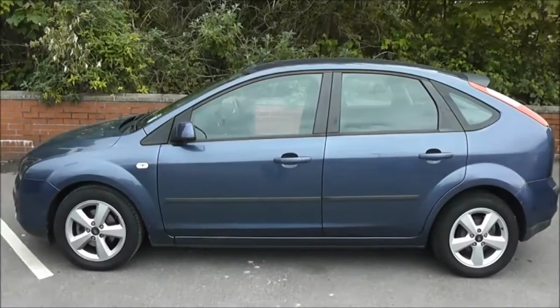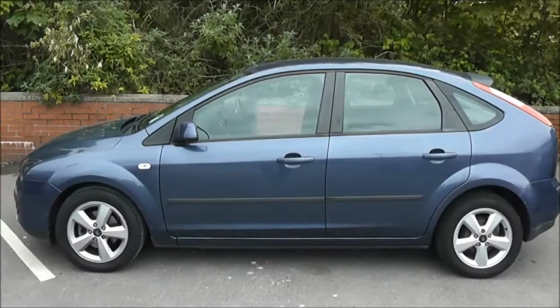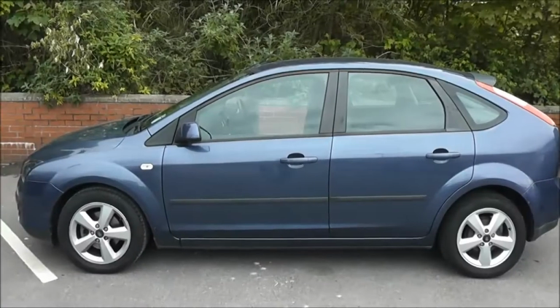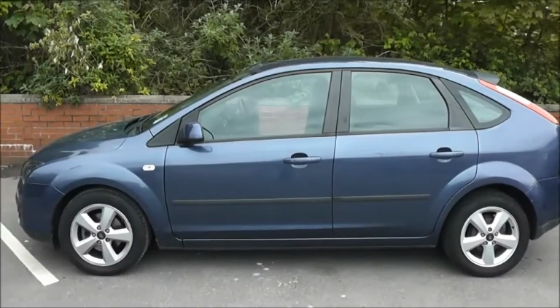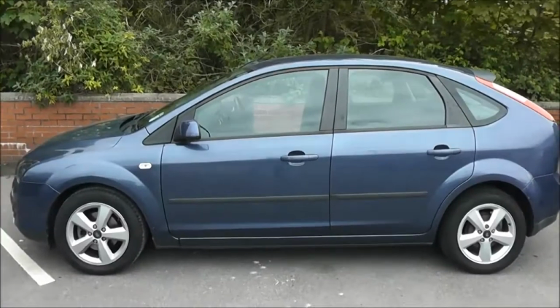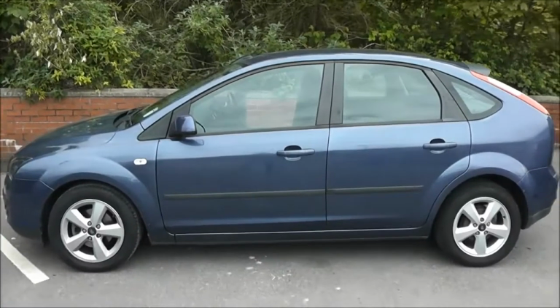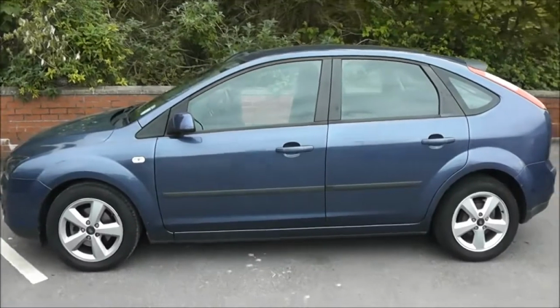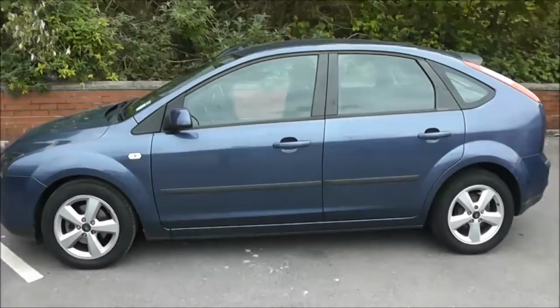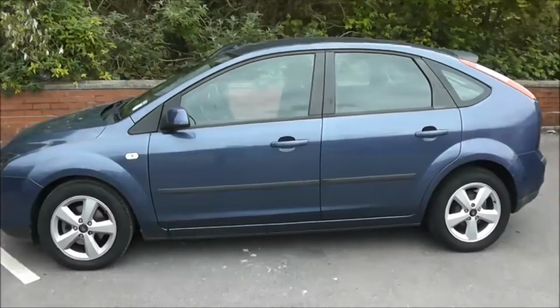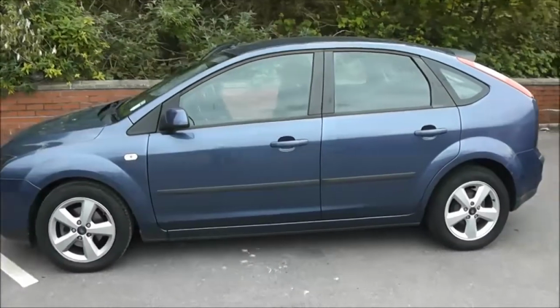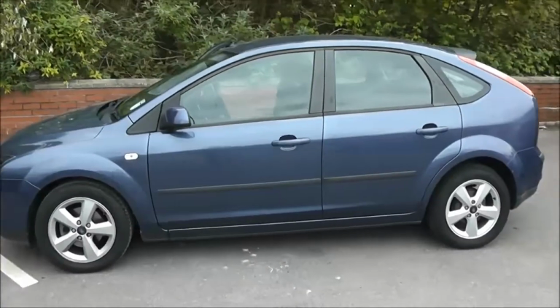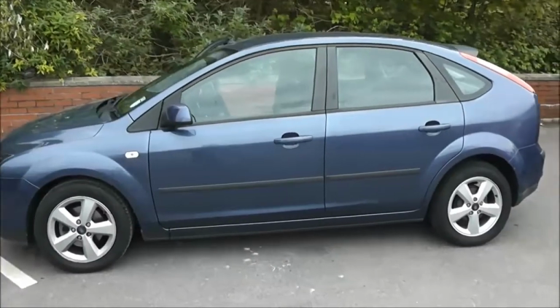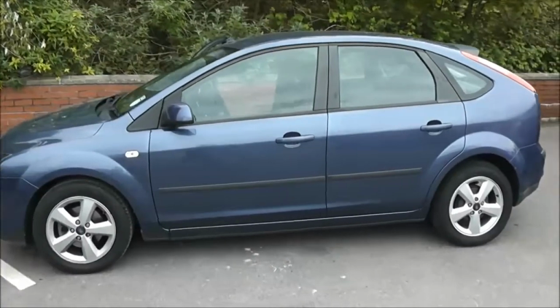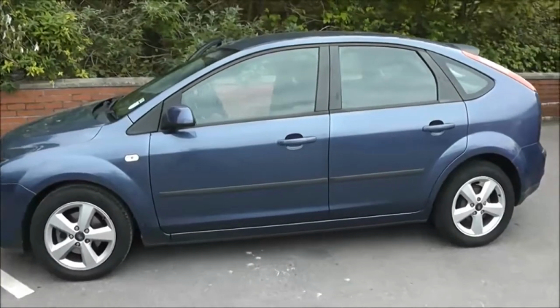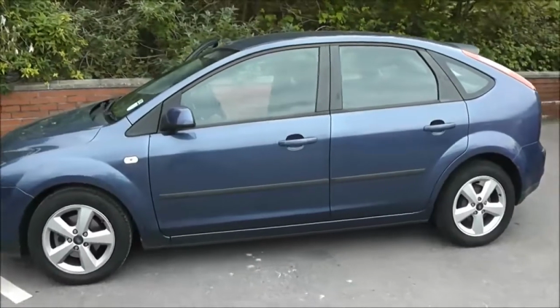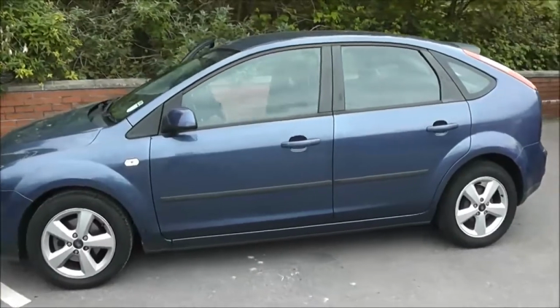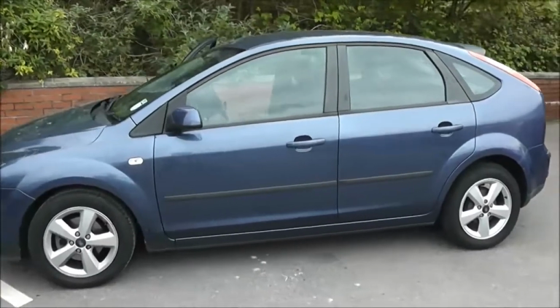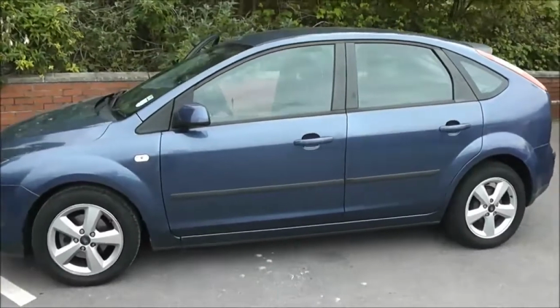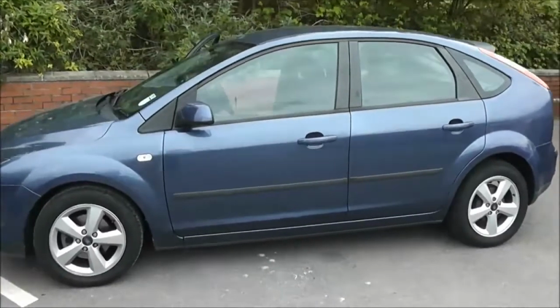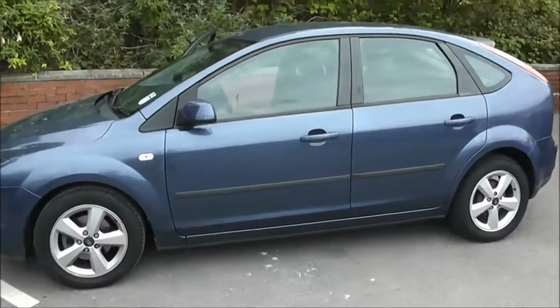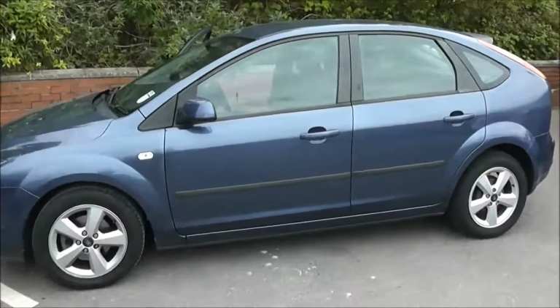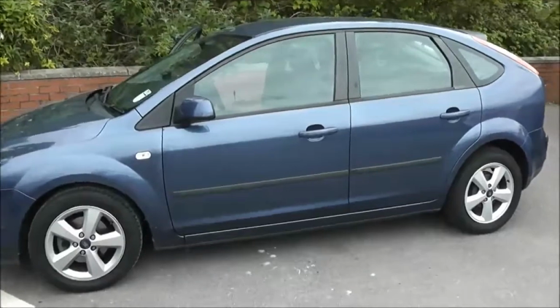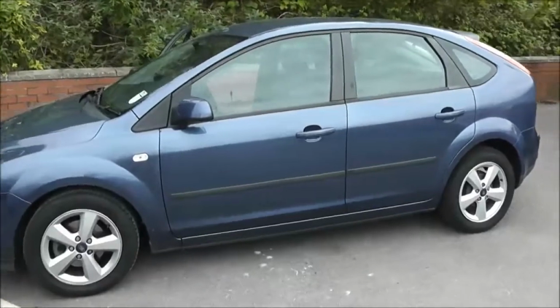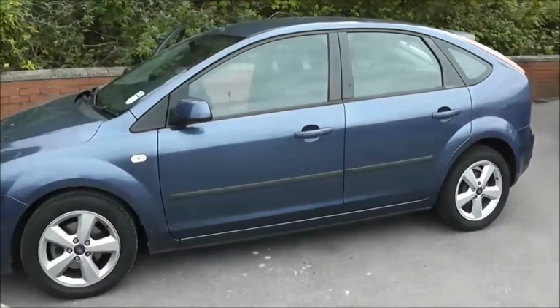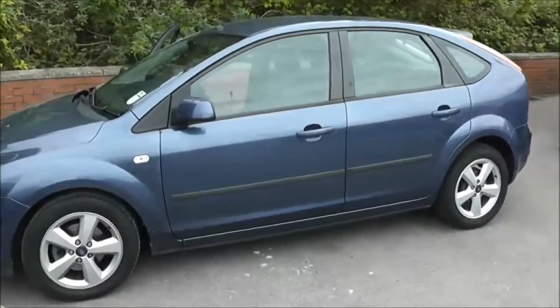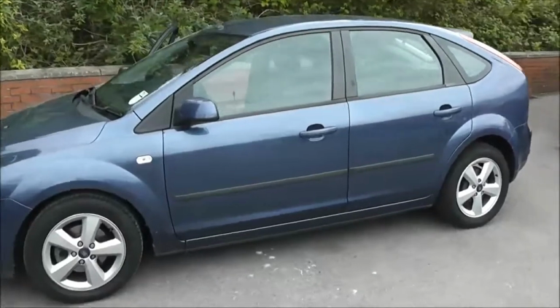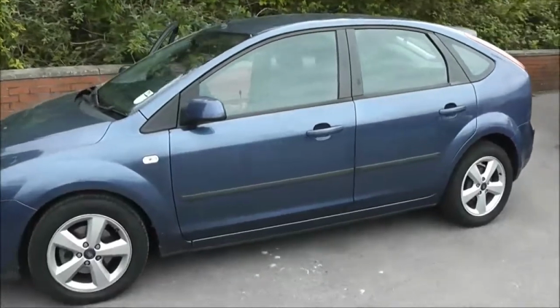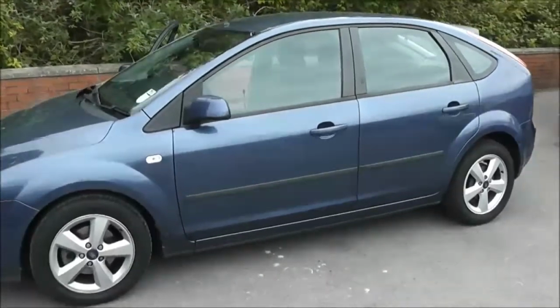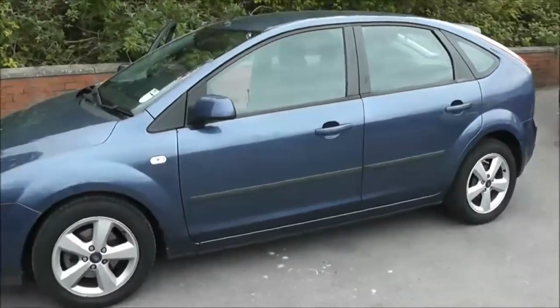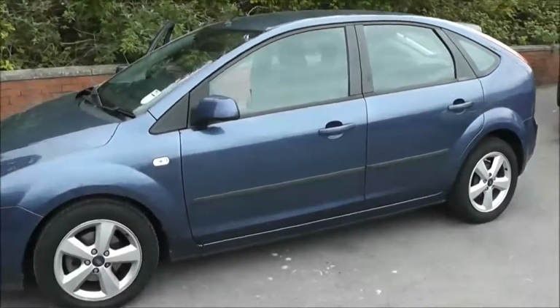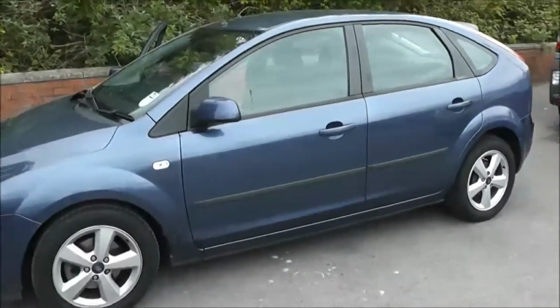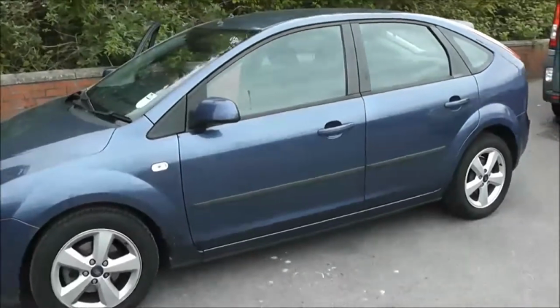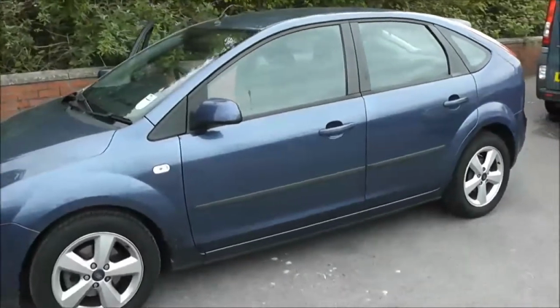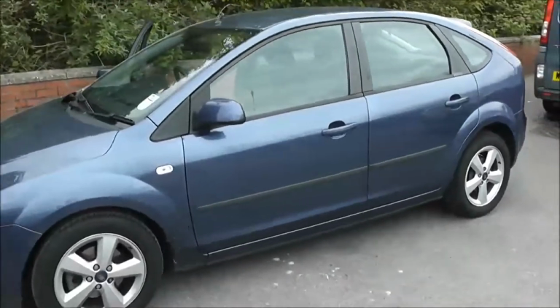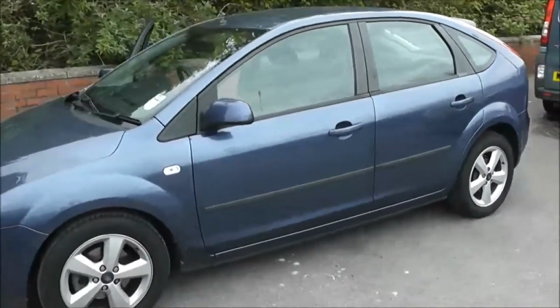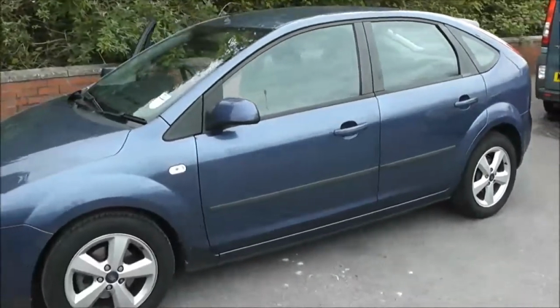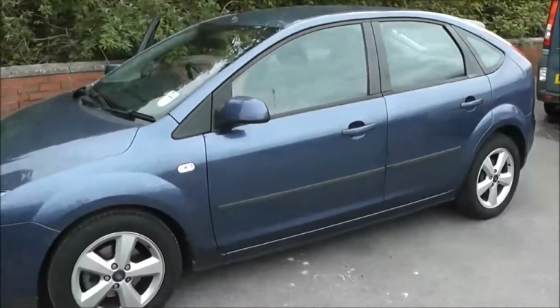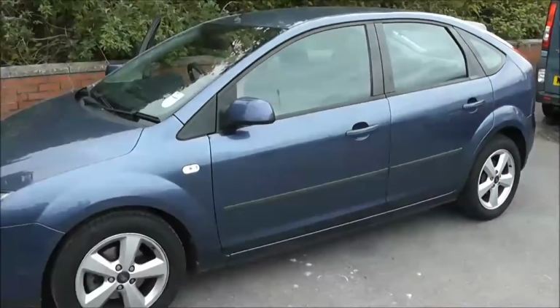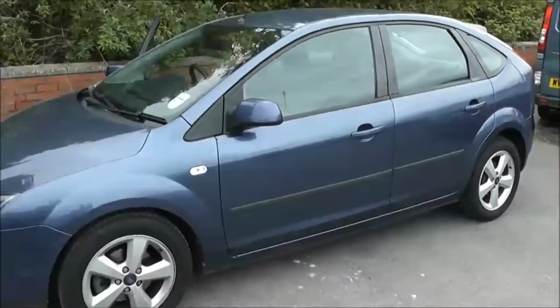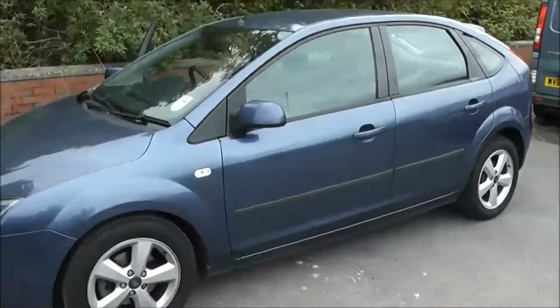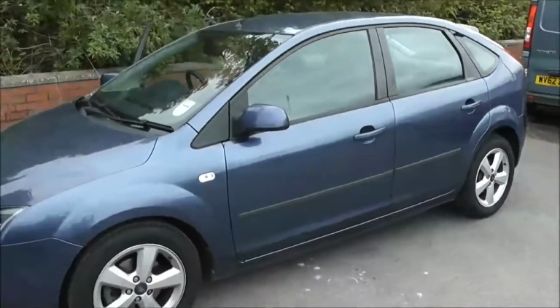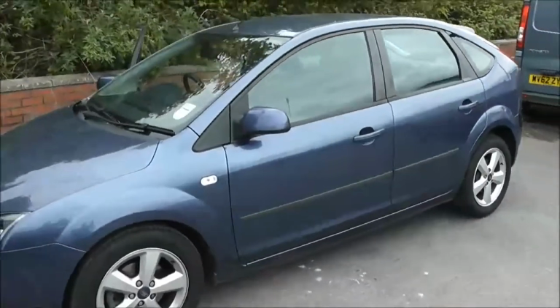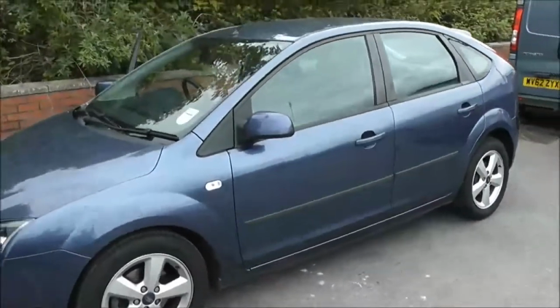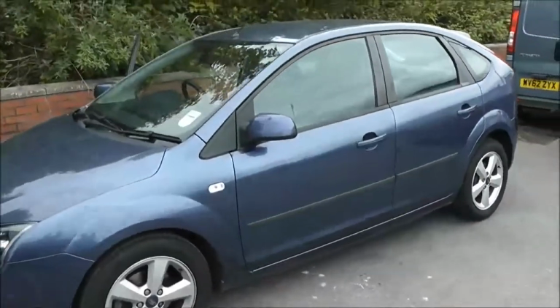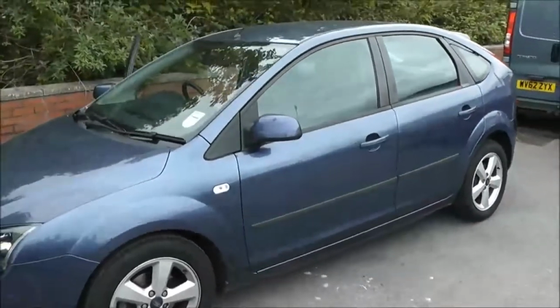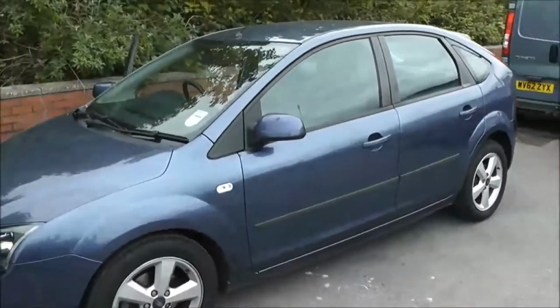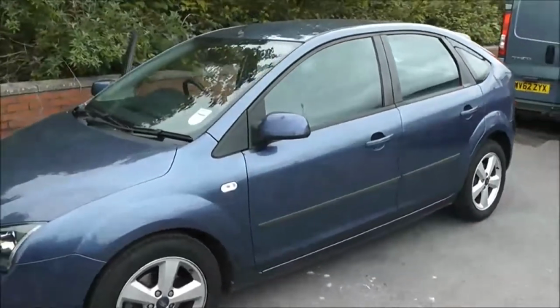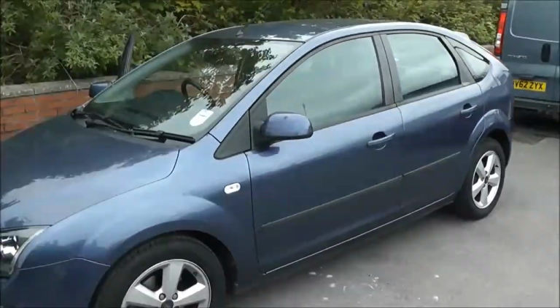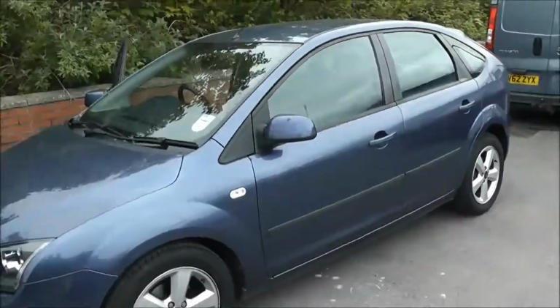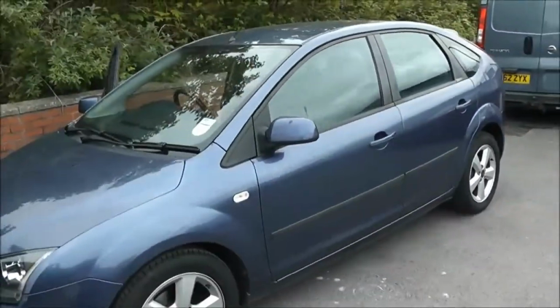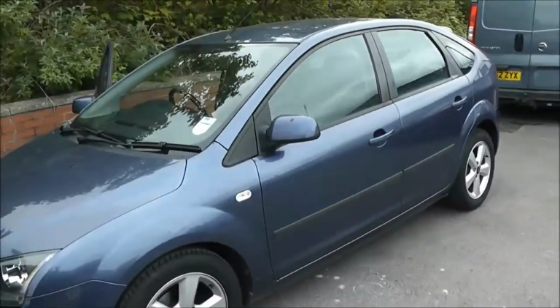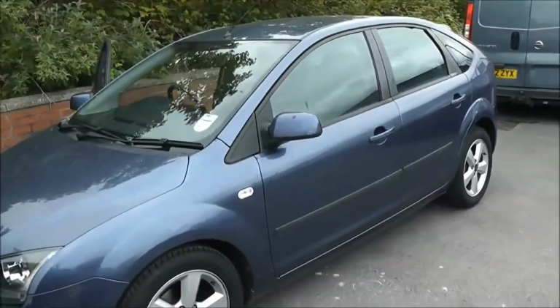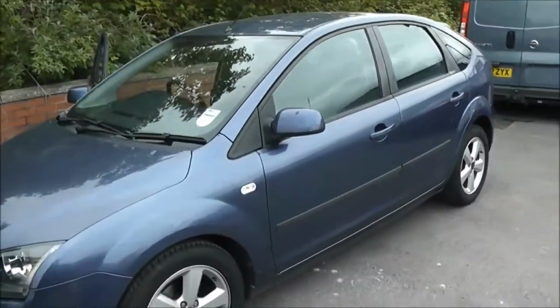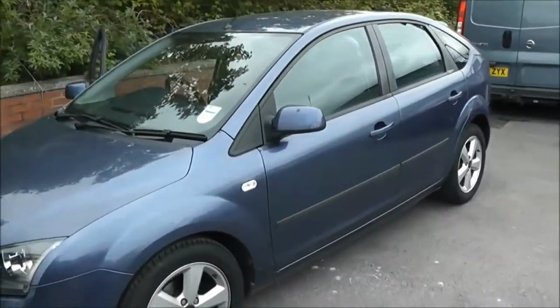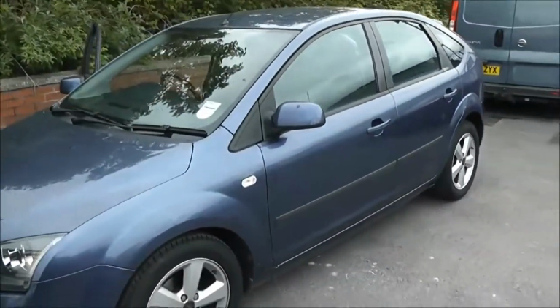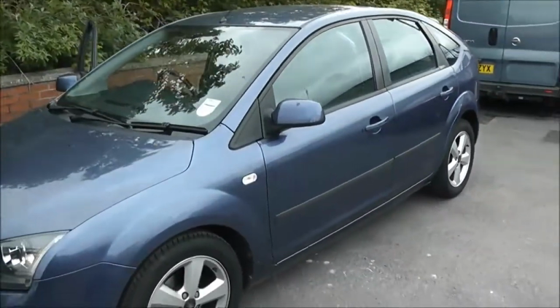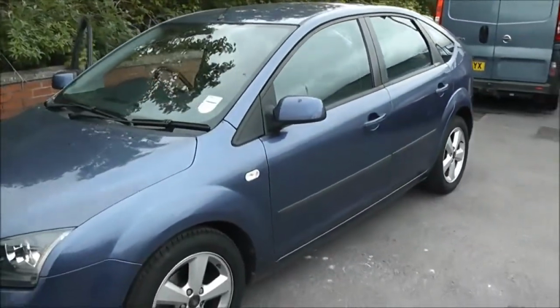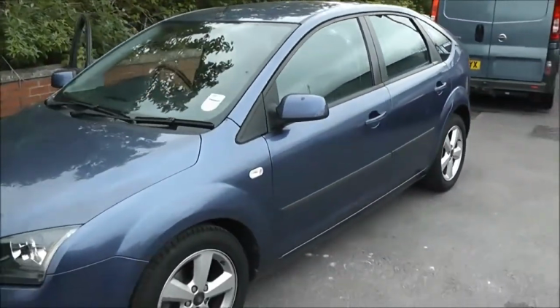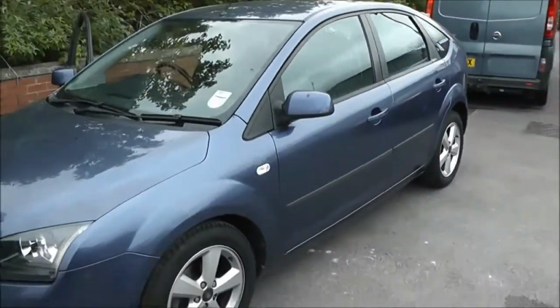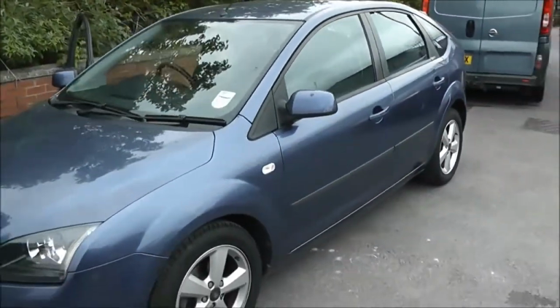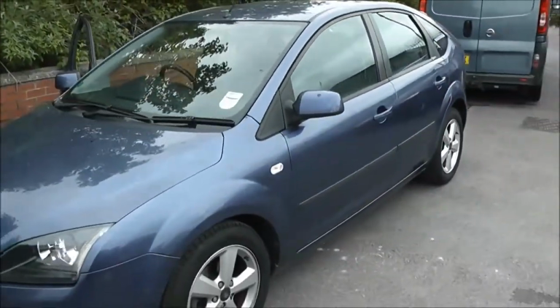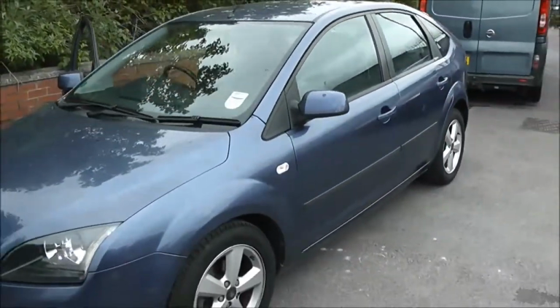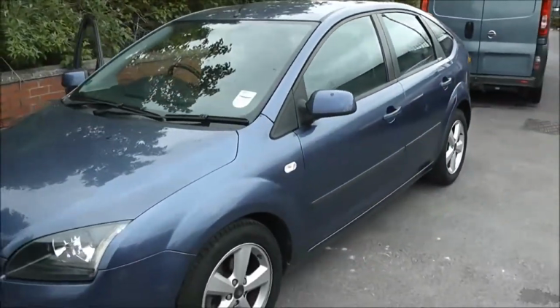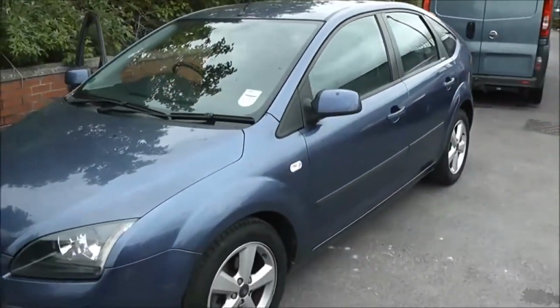Welcome to Wessits Garages on Pennywell Road in Bristol. We have the Ford Focus ZTEC Climate.